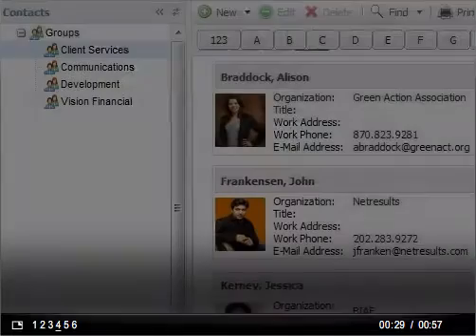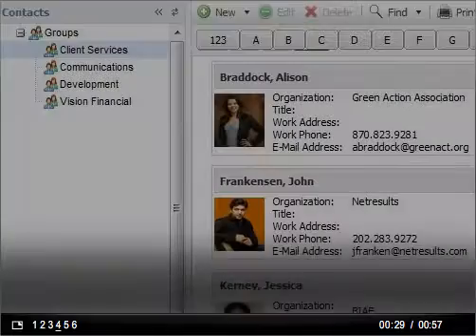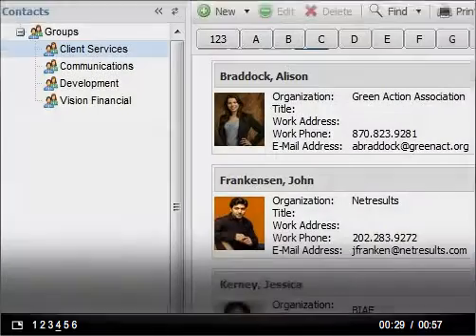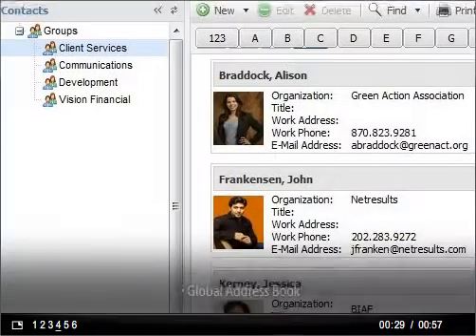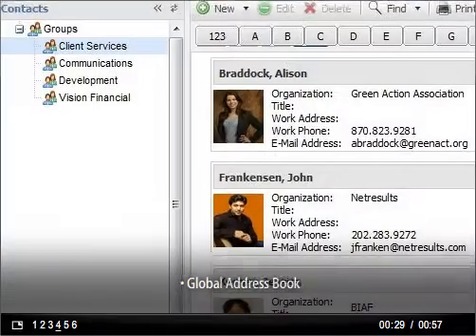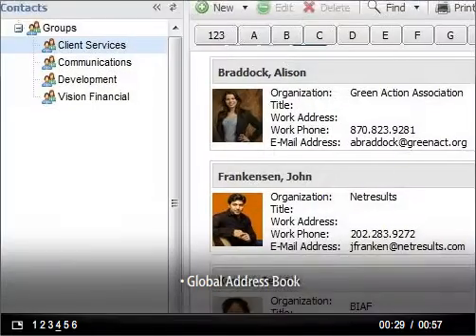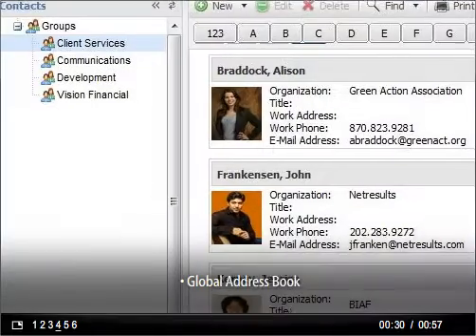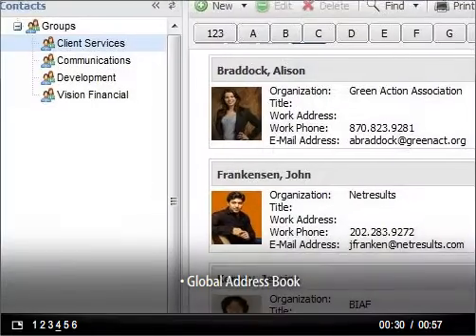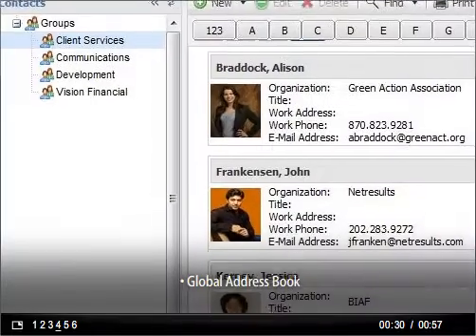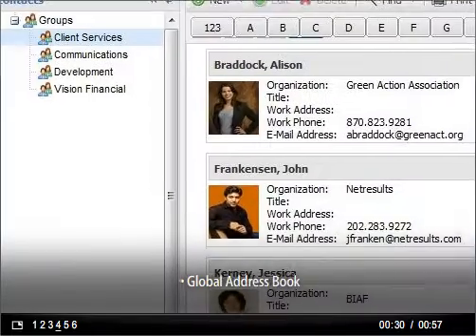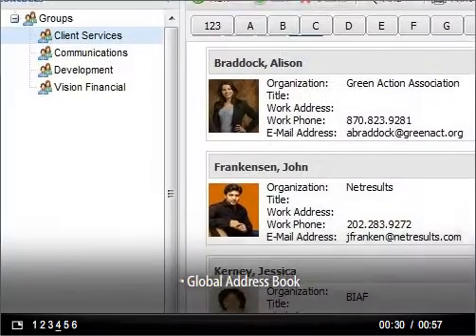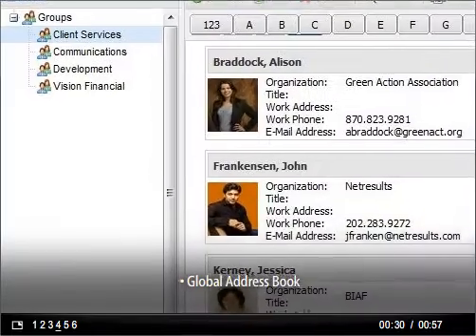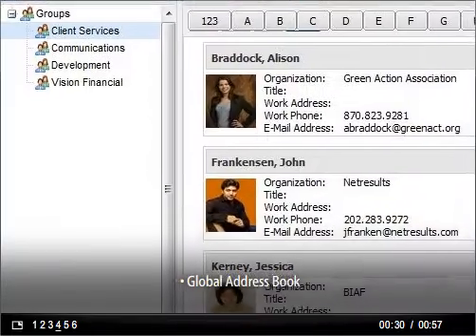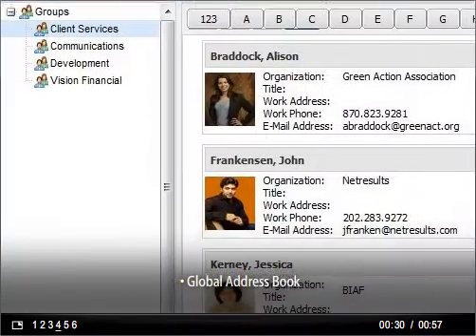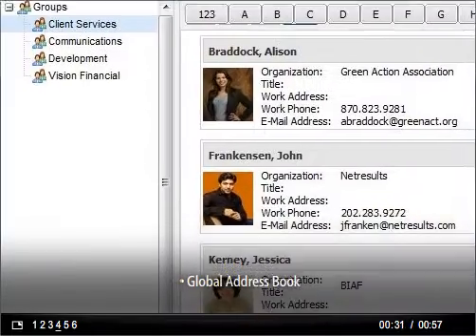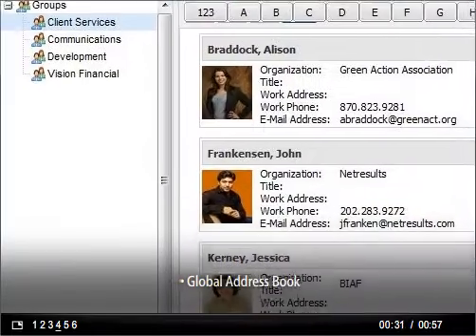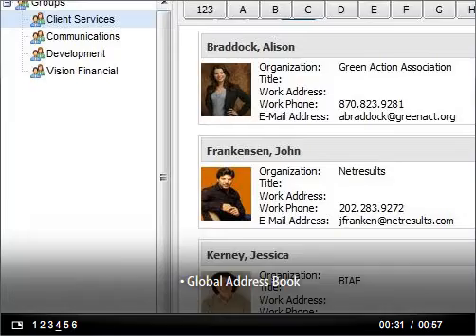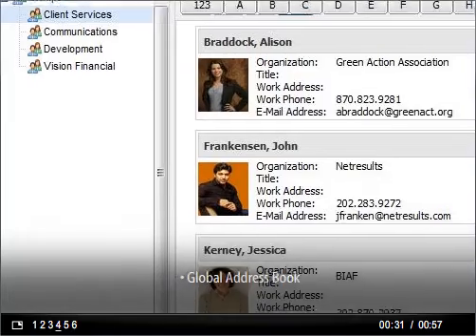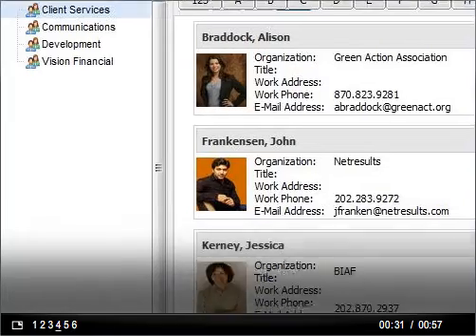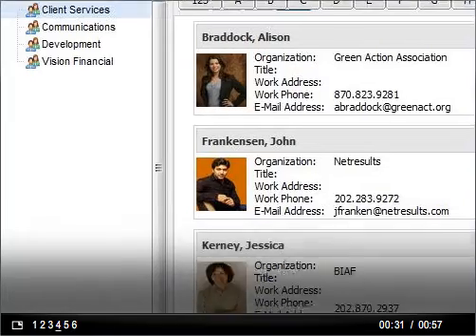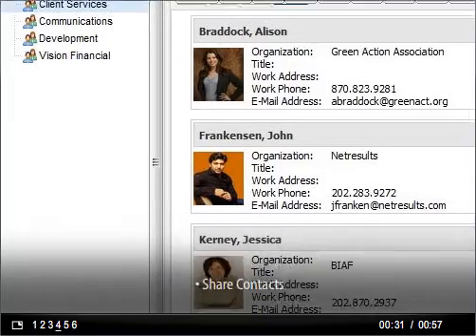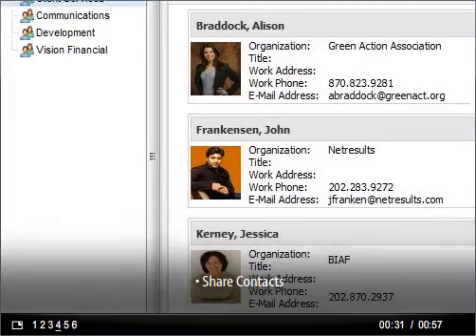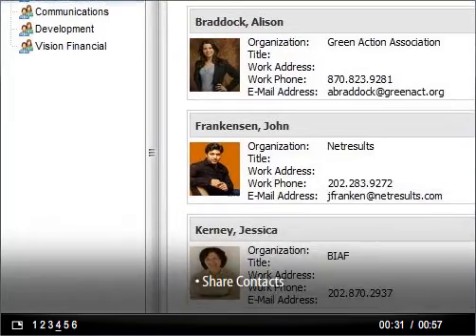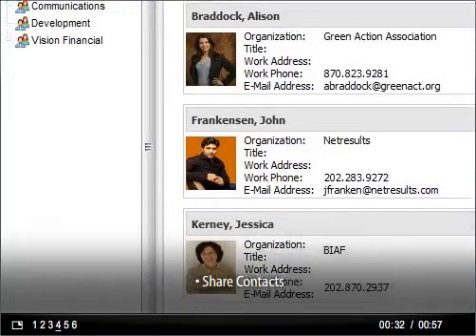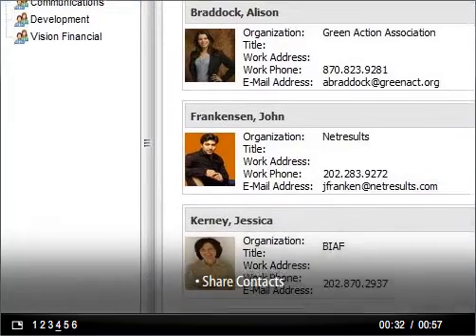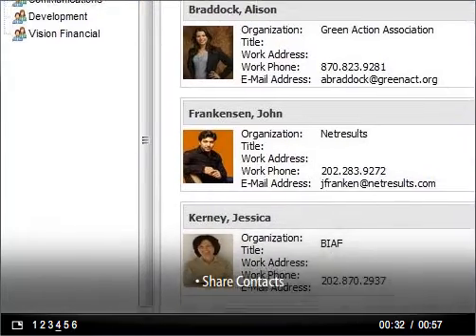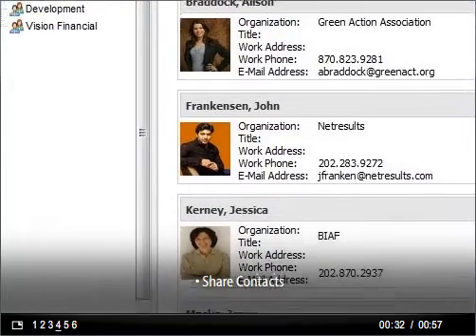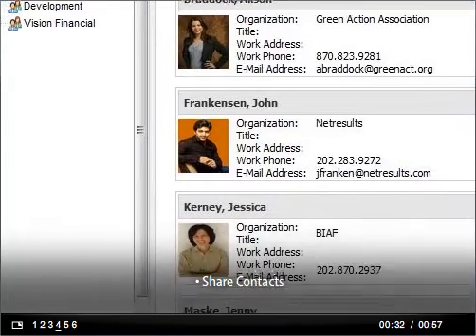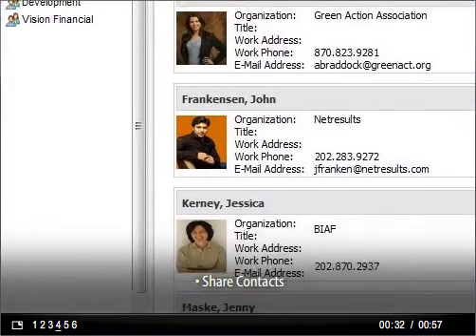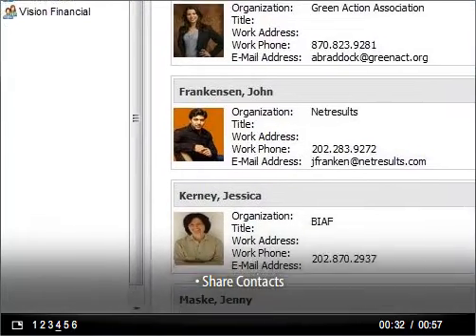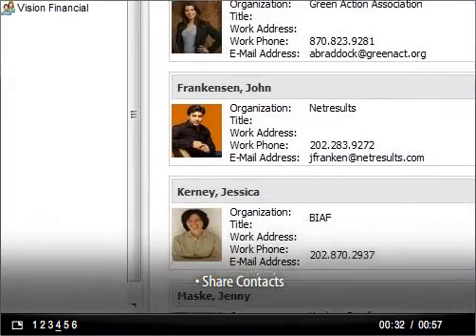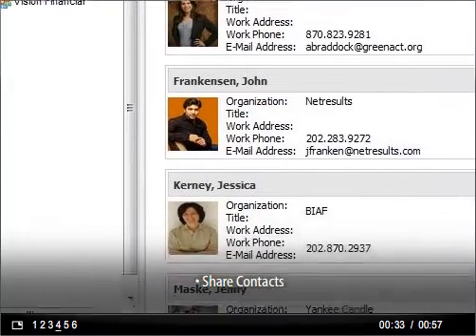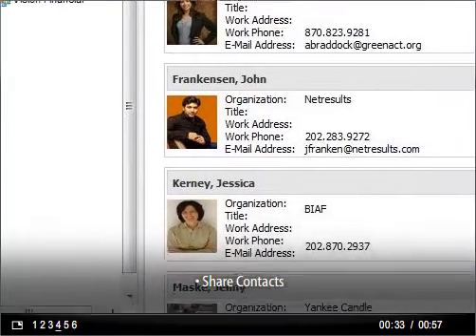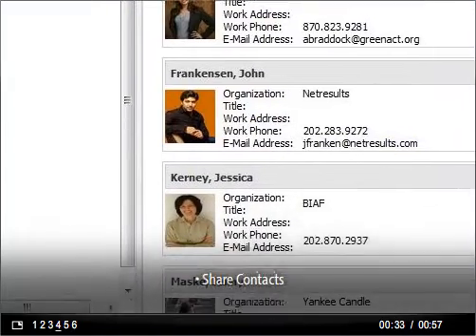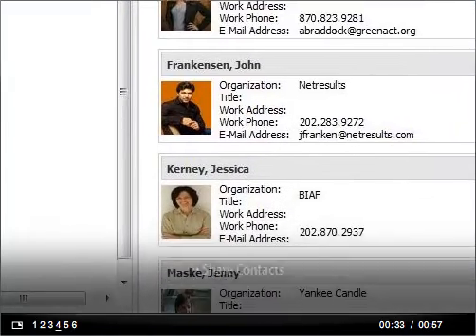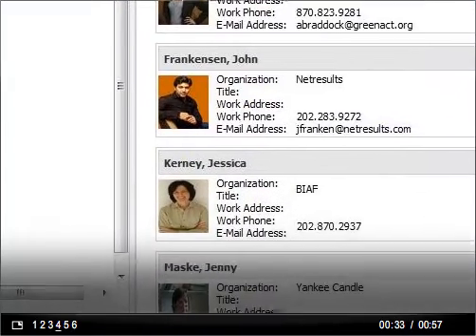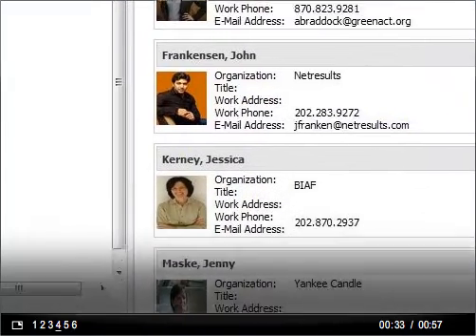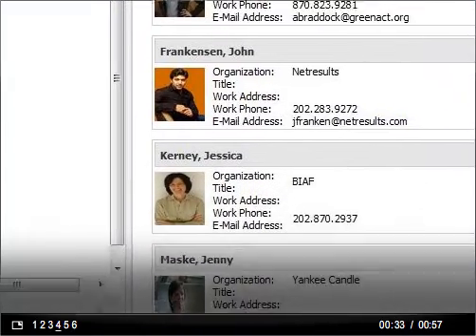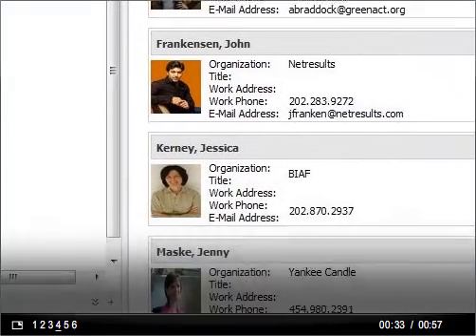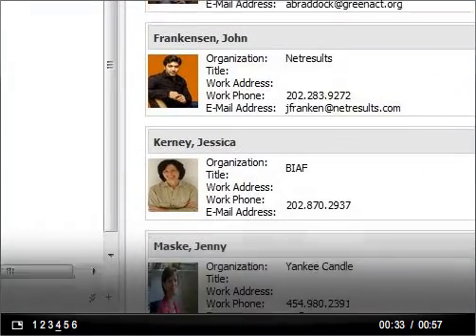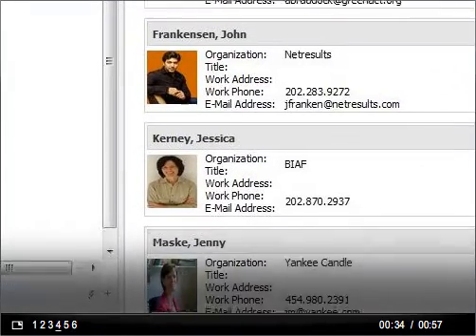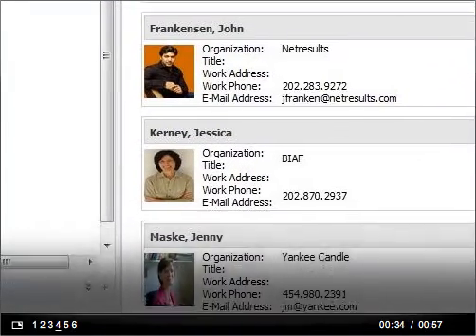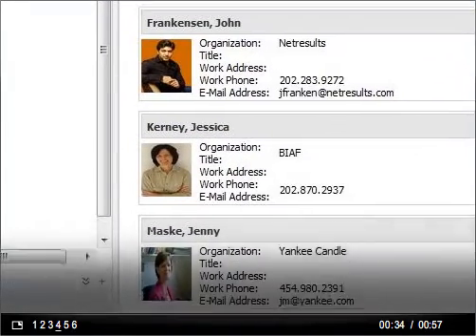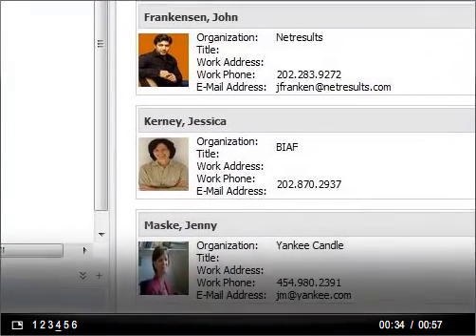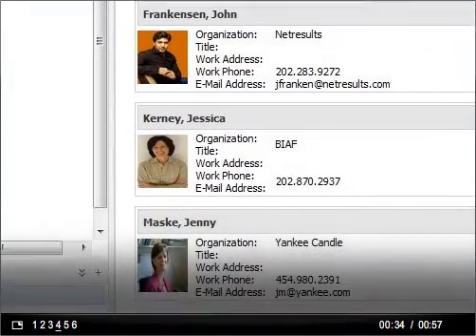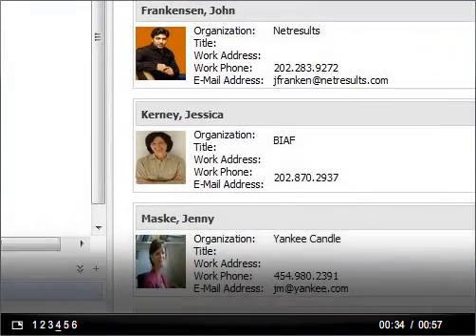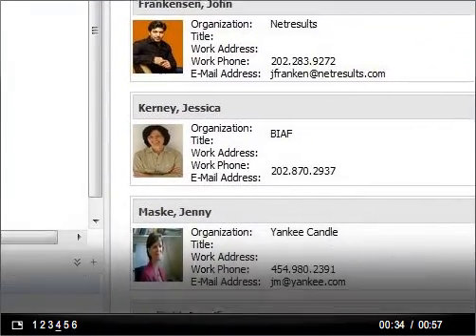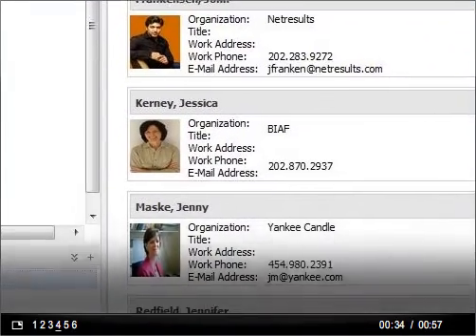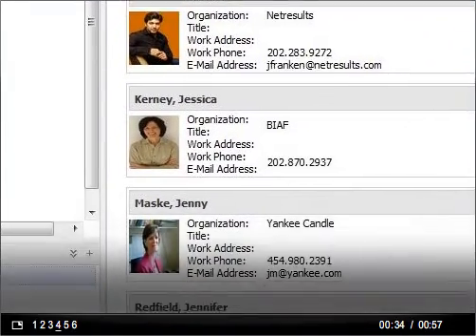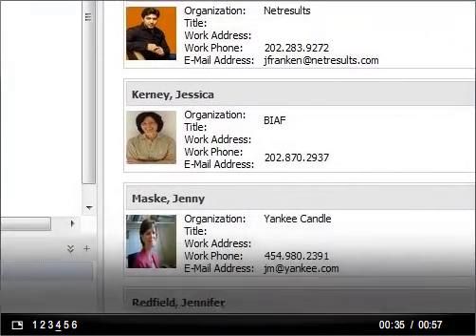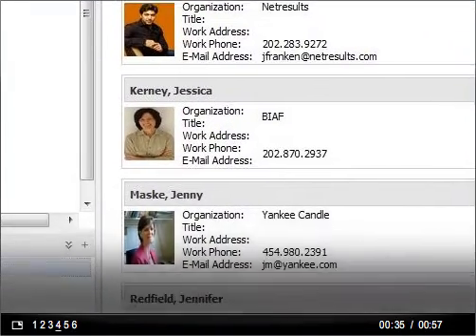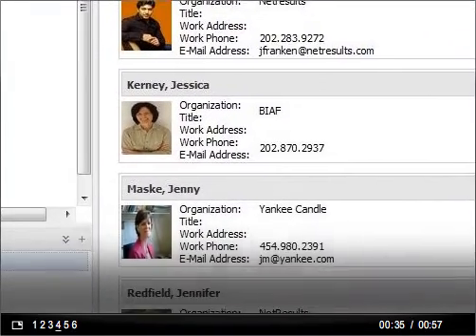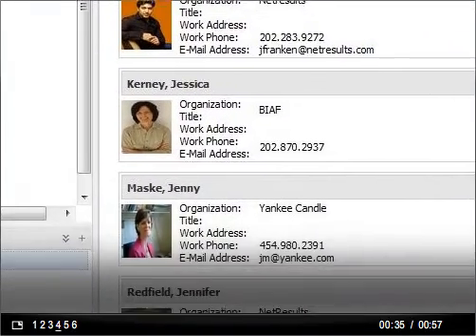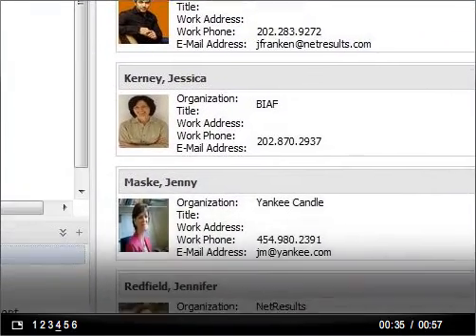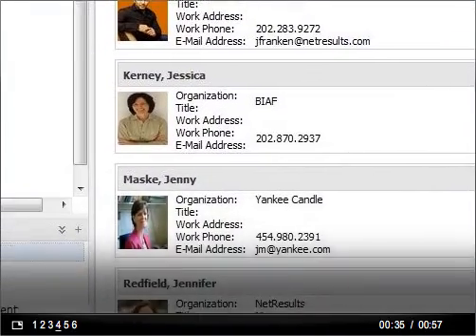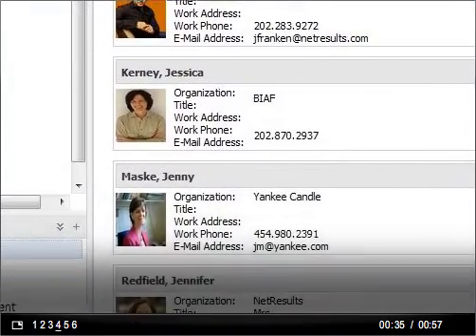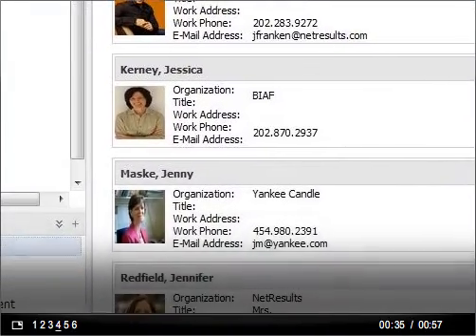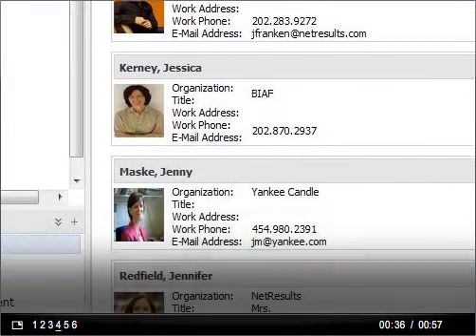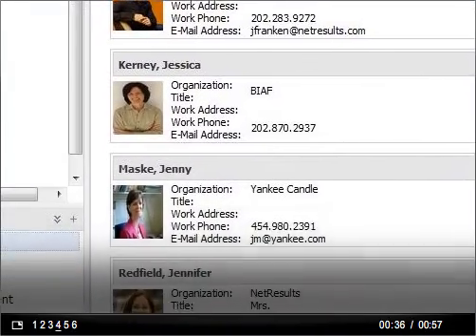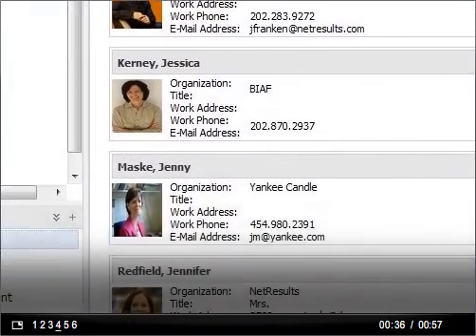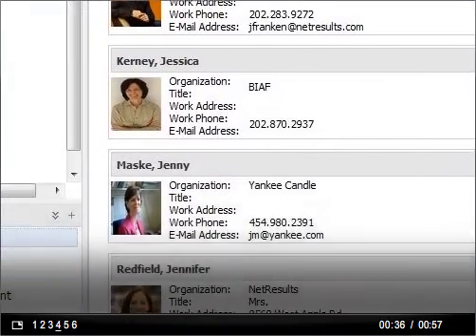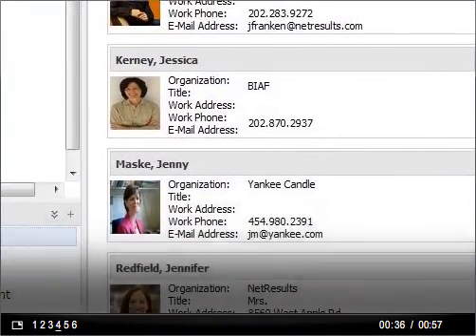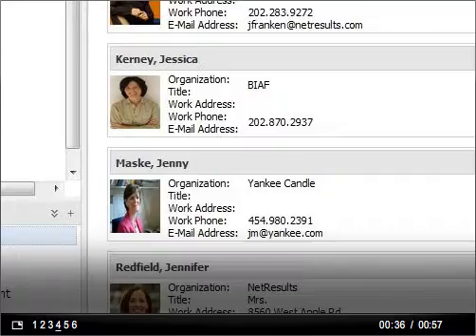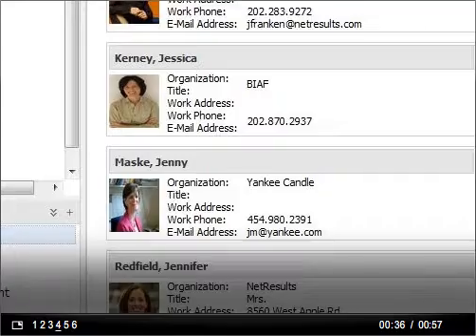Contact management allows you to maintain a global address book where you can import contacts. You can even share custom contact lists with different groups.